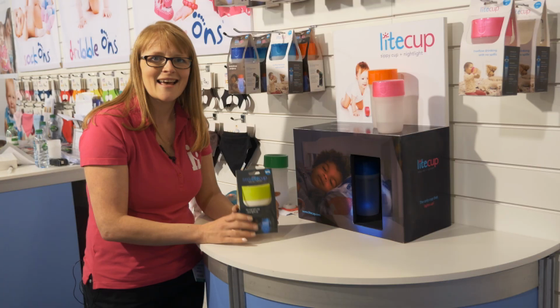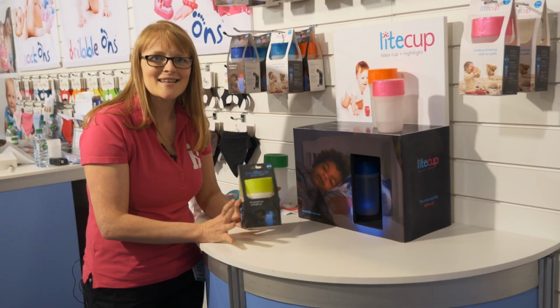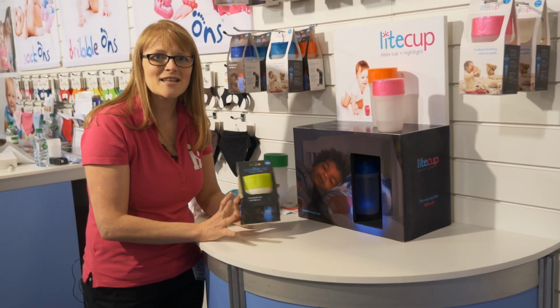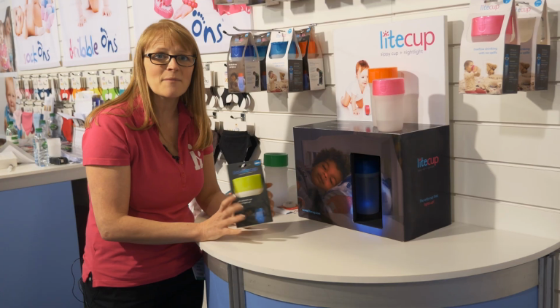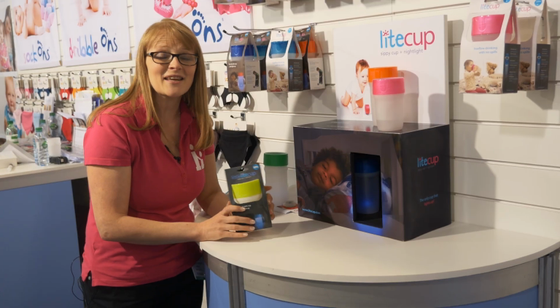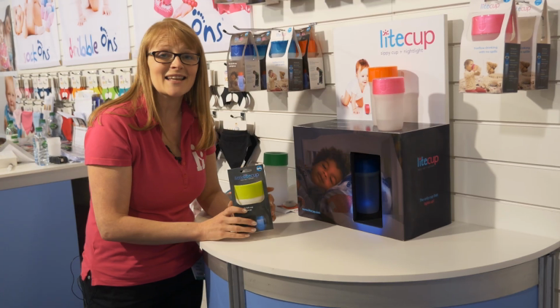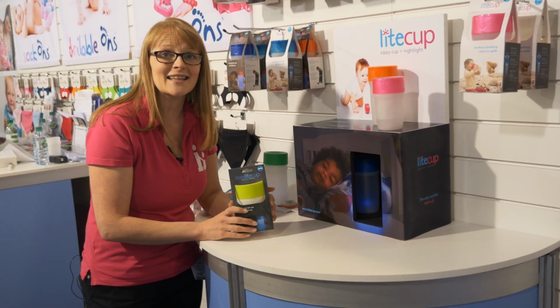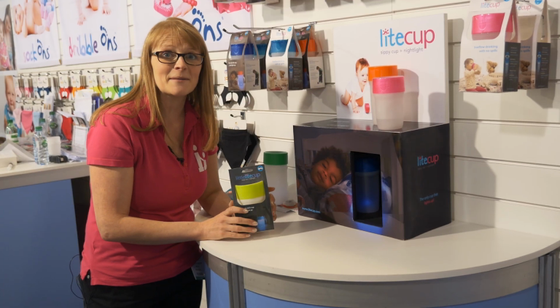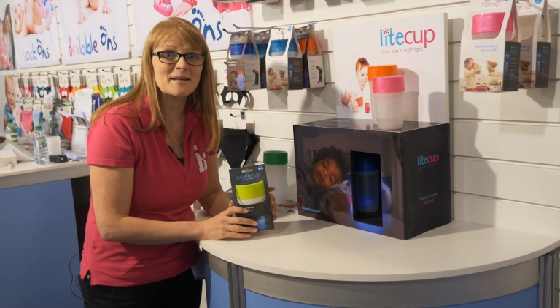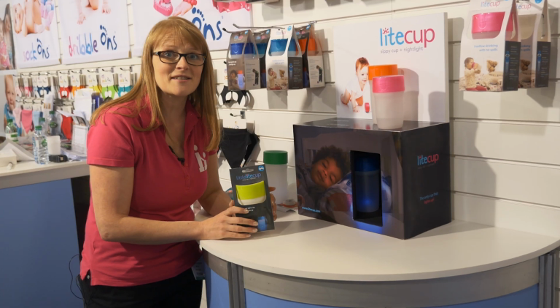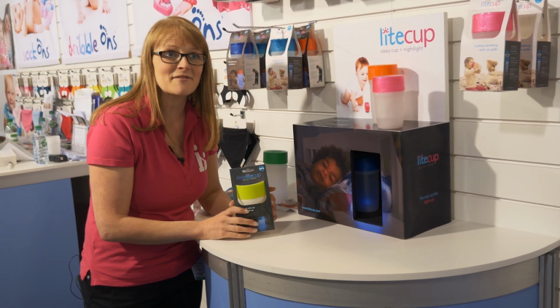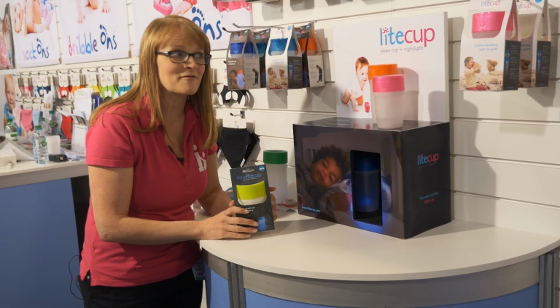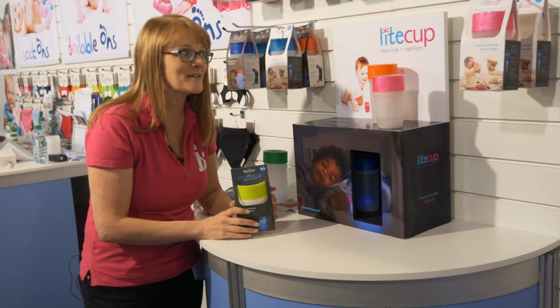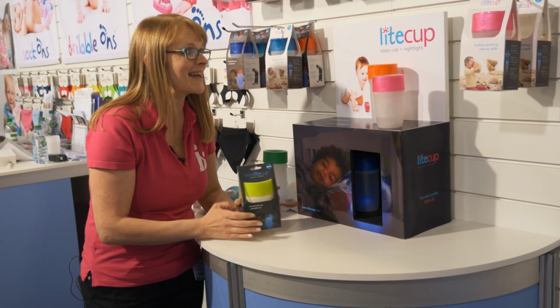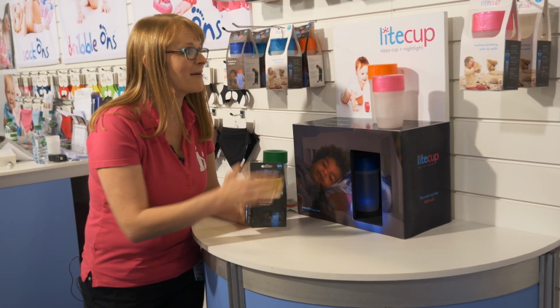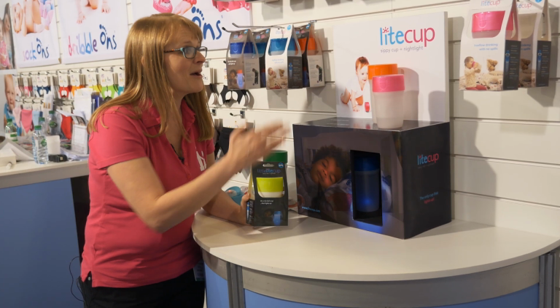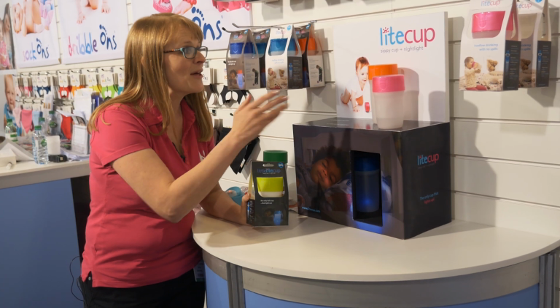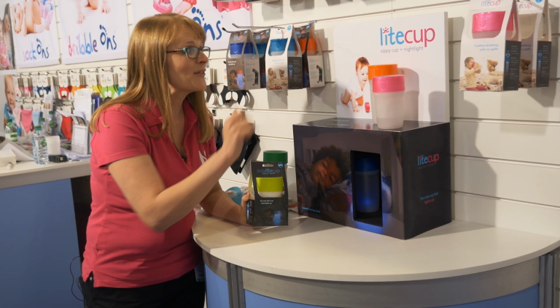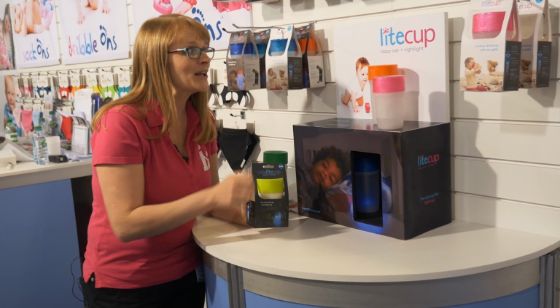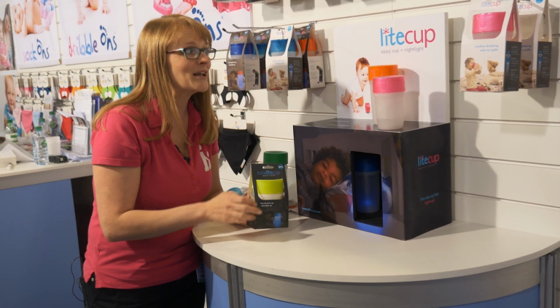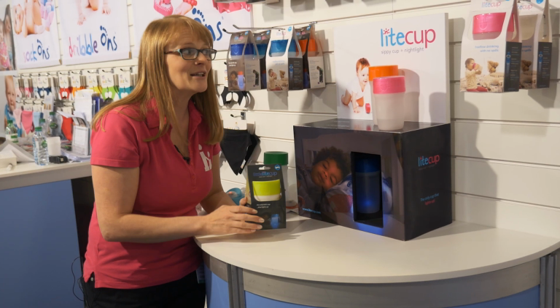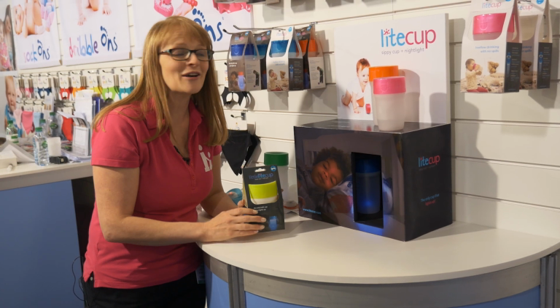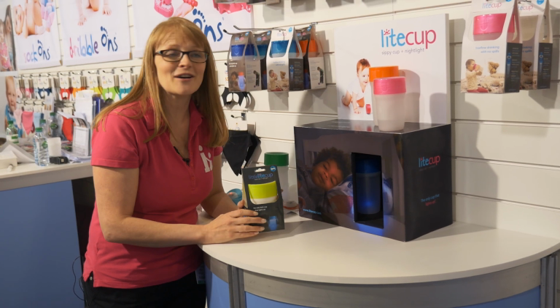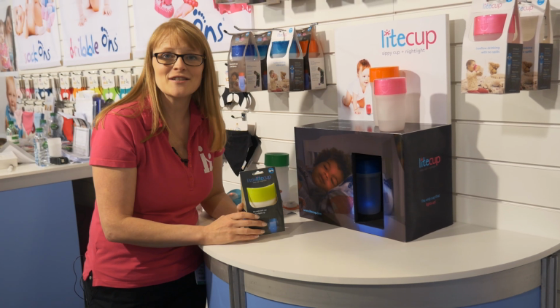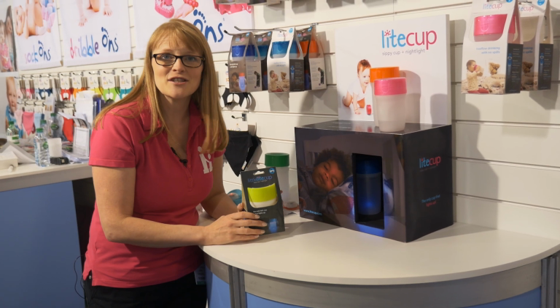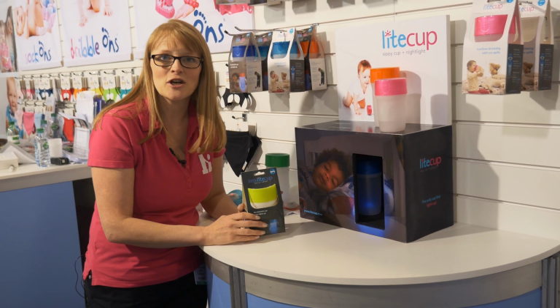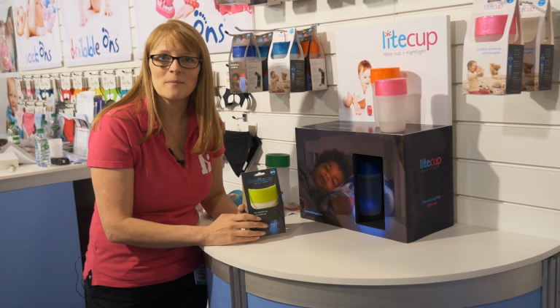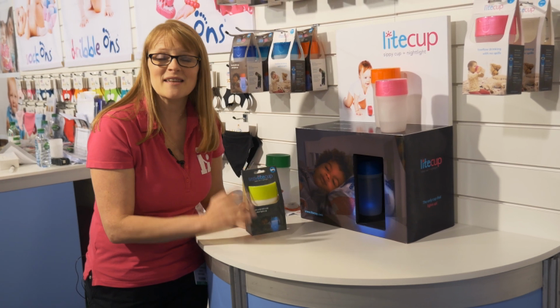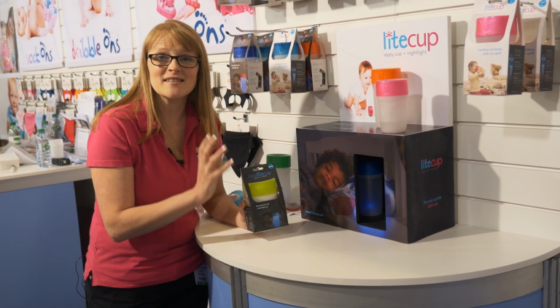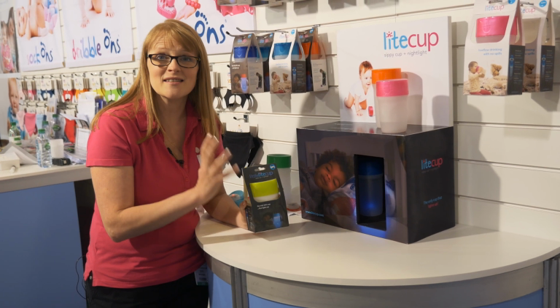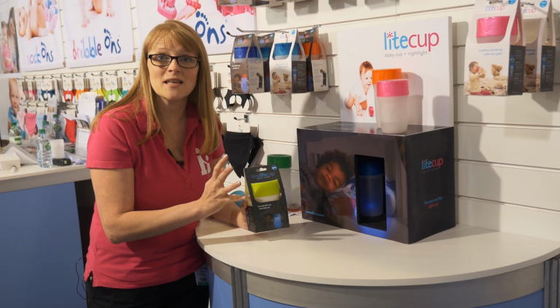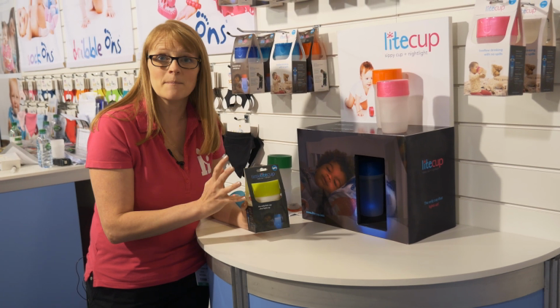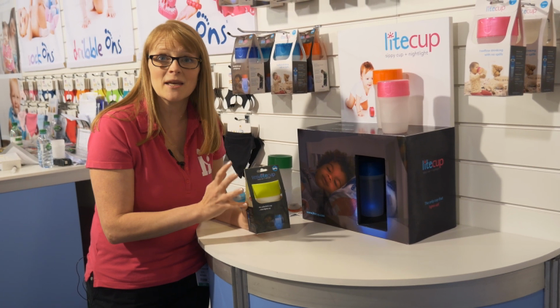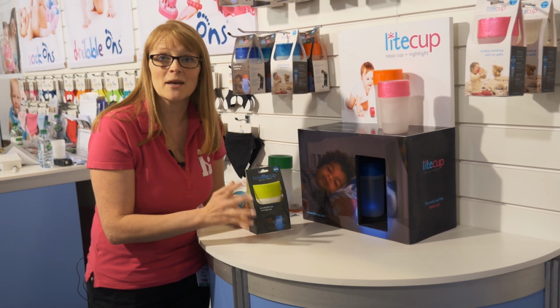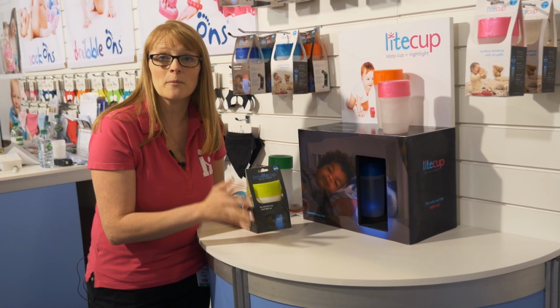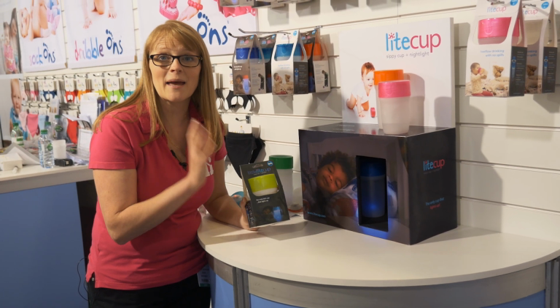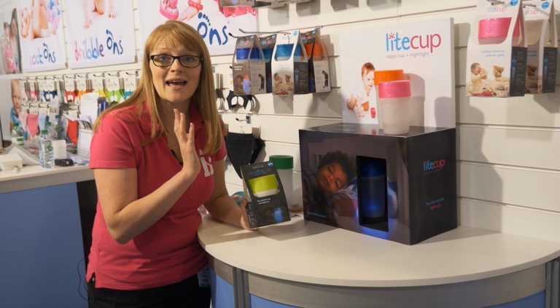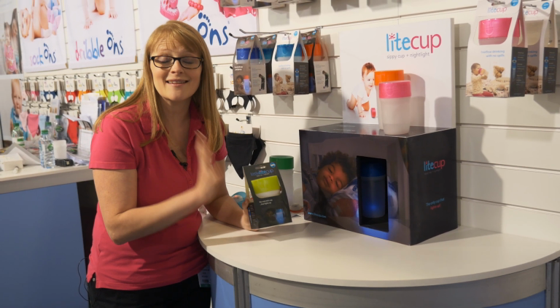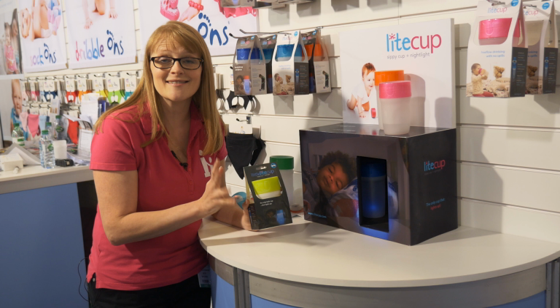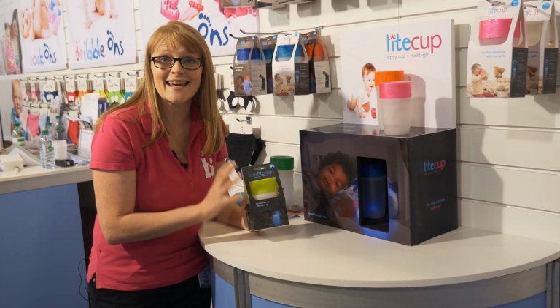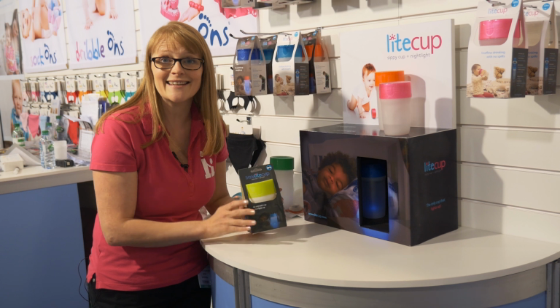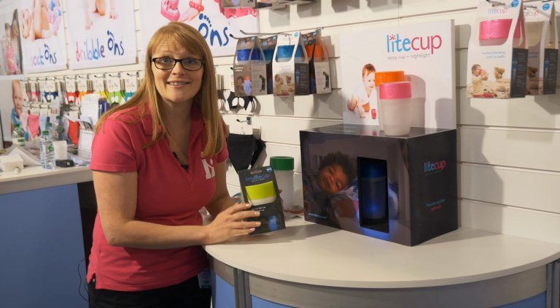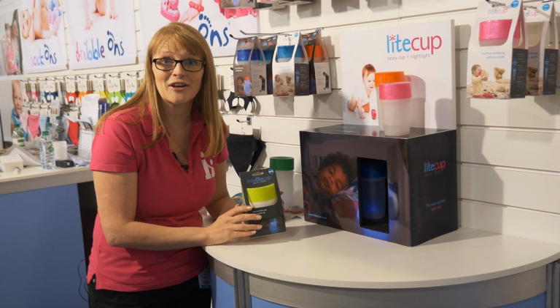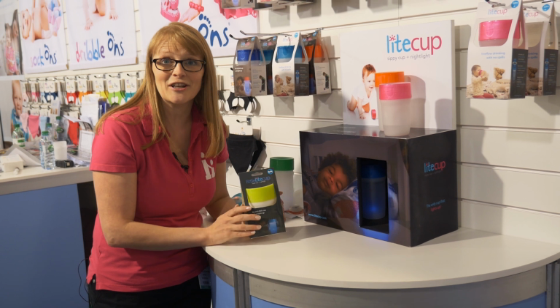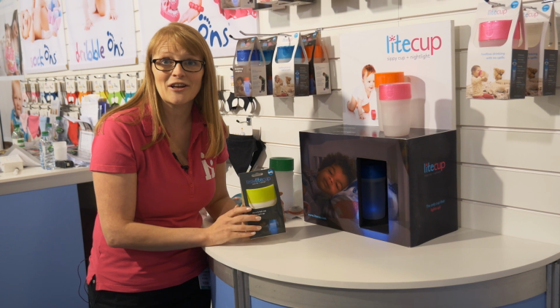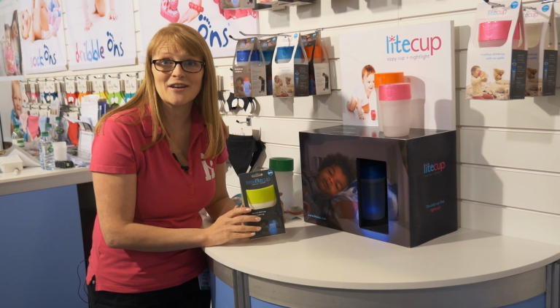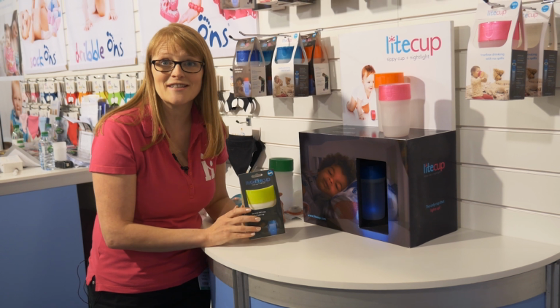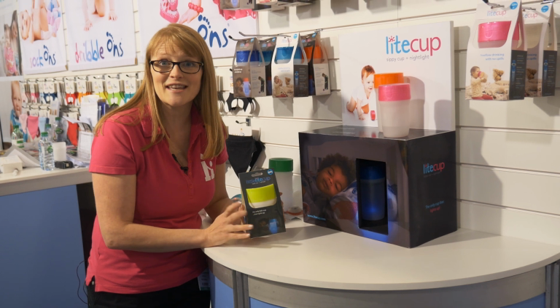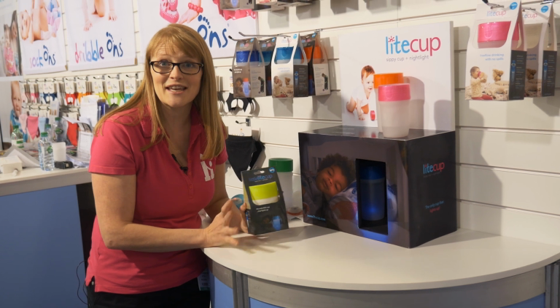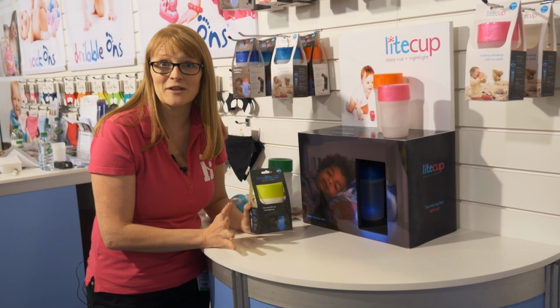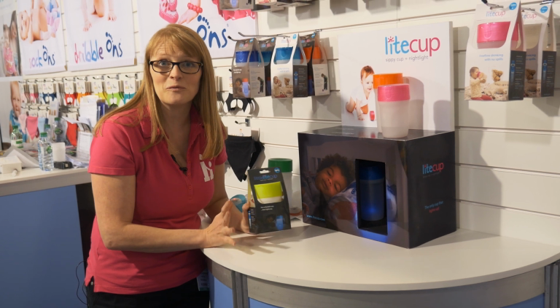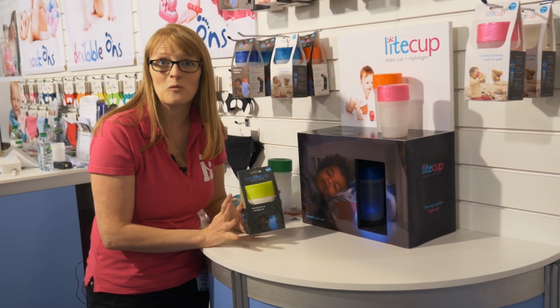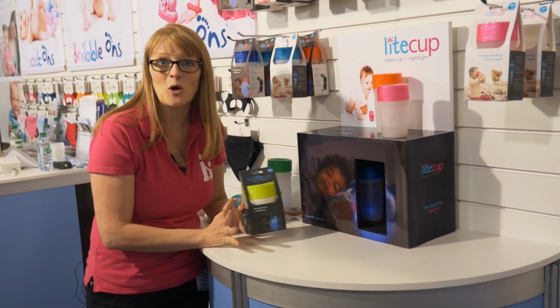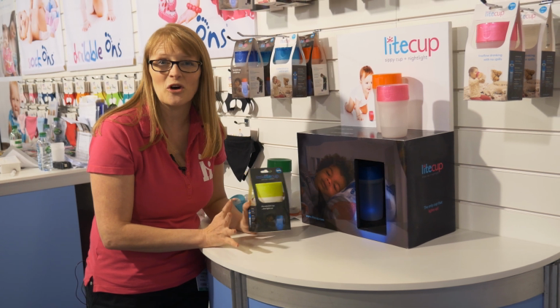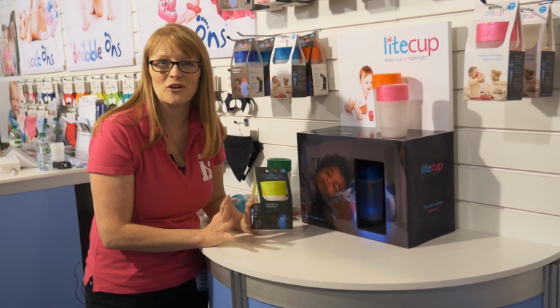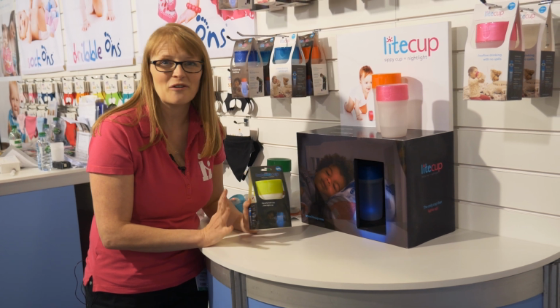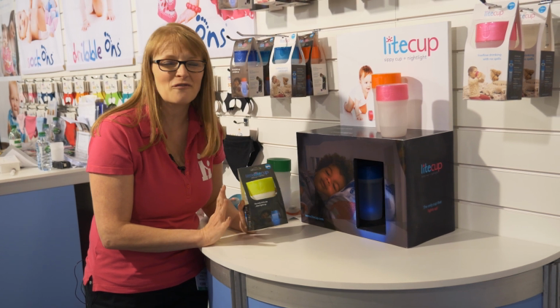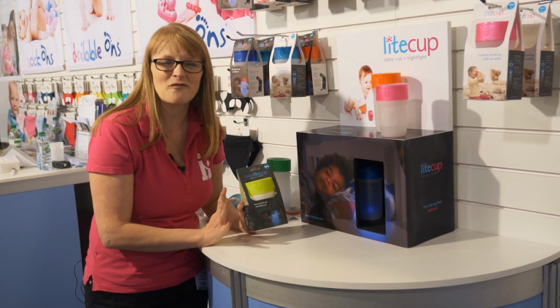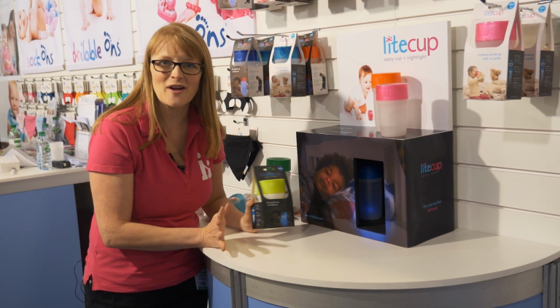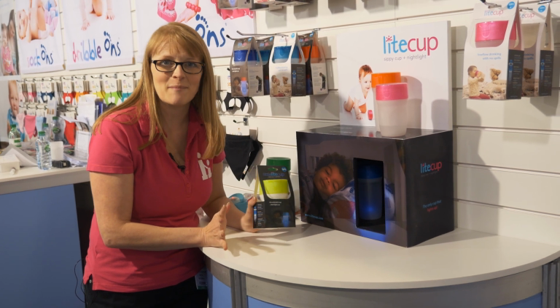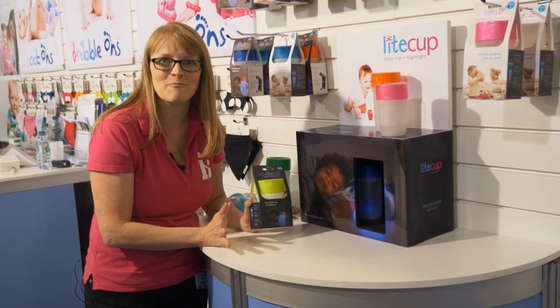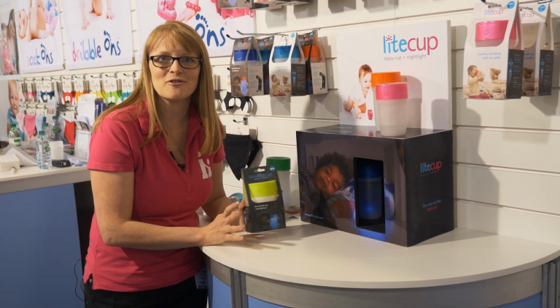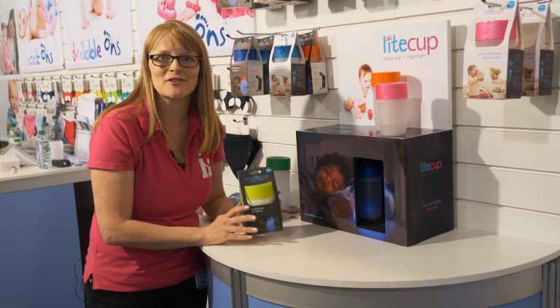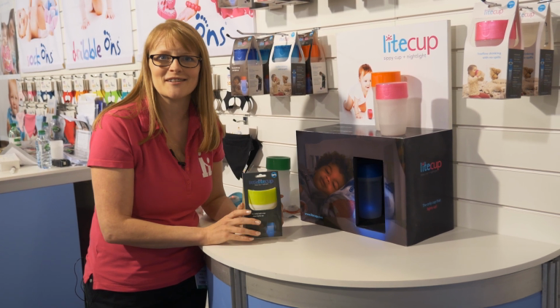Something a little bit different now — the Light Cup. It's a sippy cup and a nightlight in one.